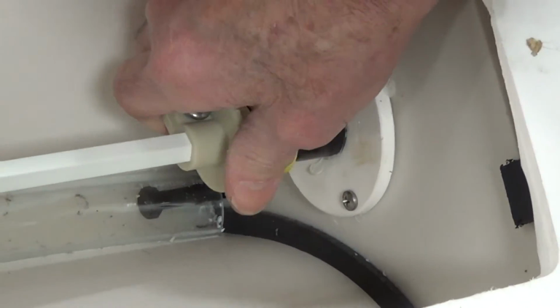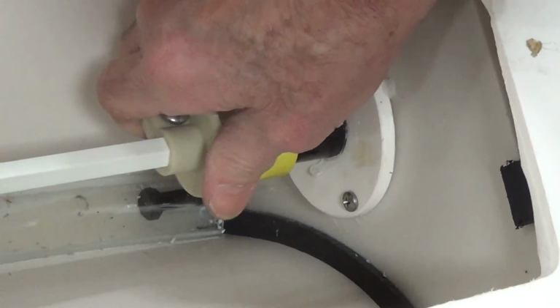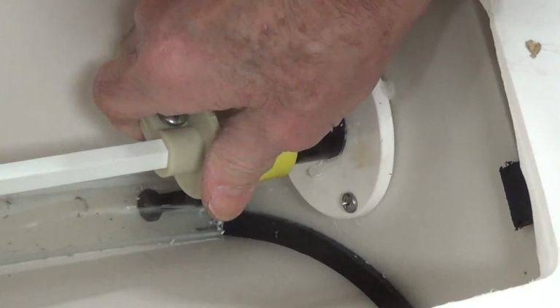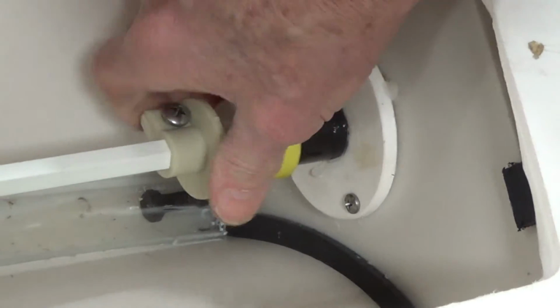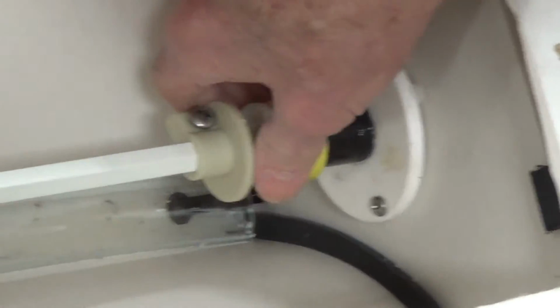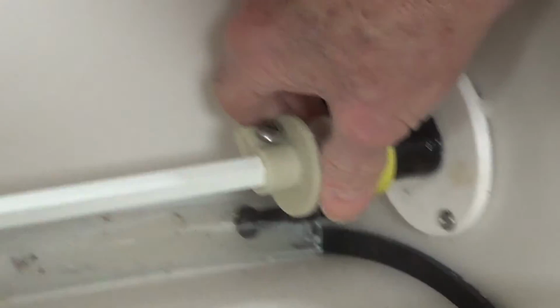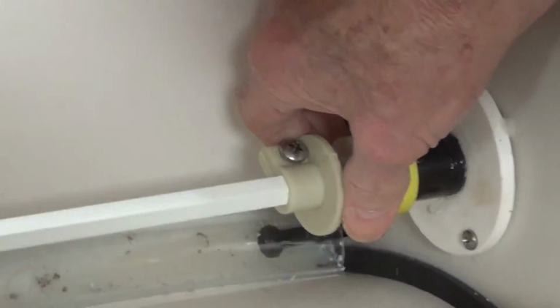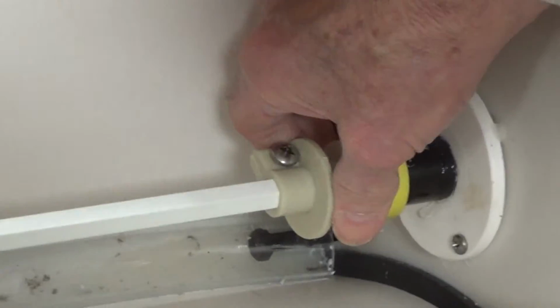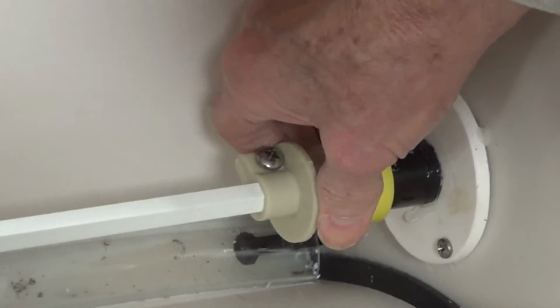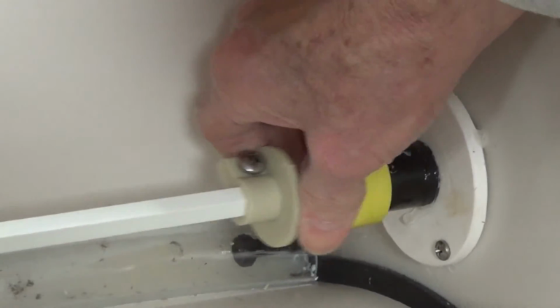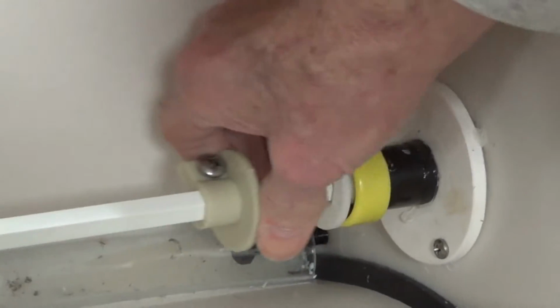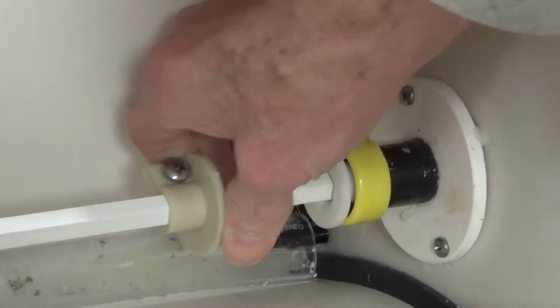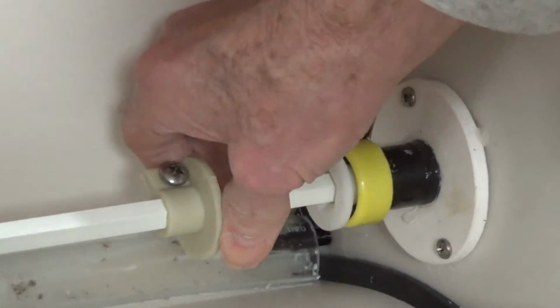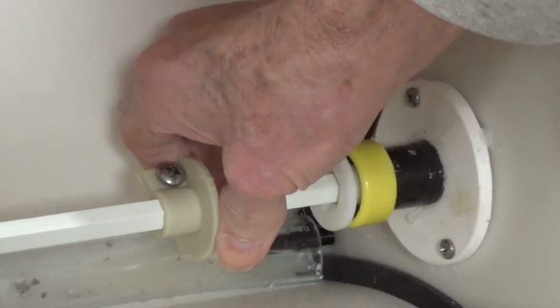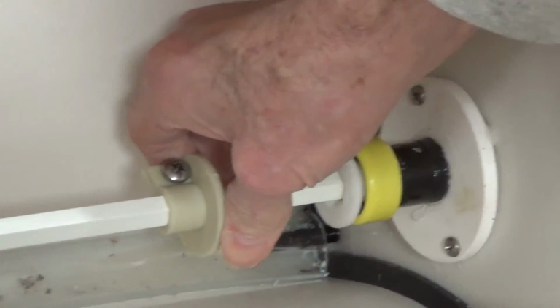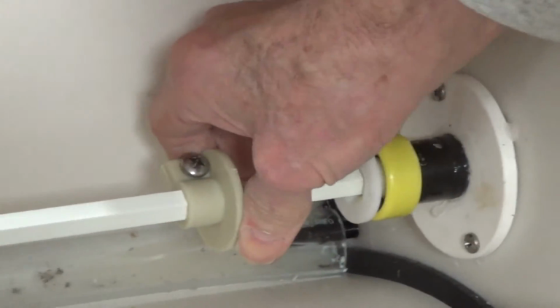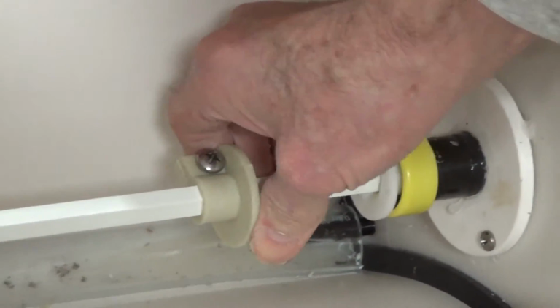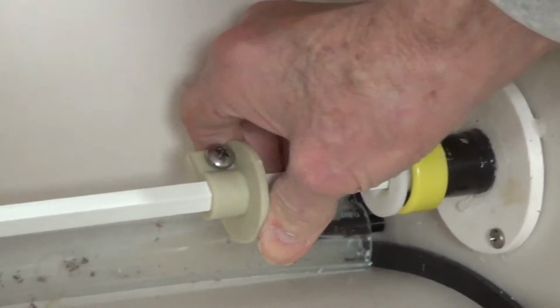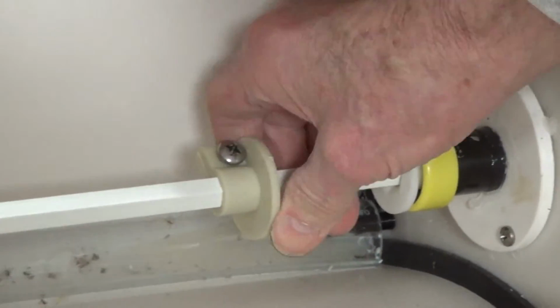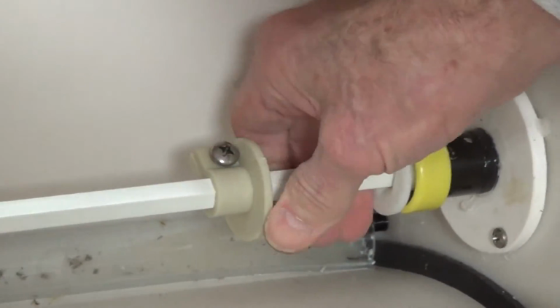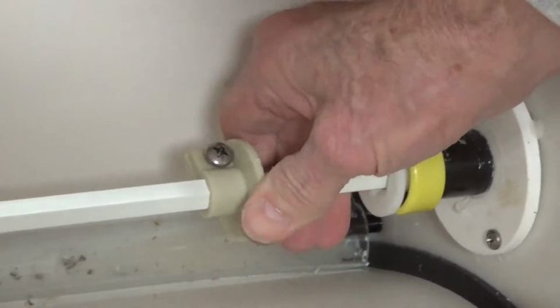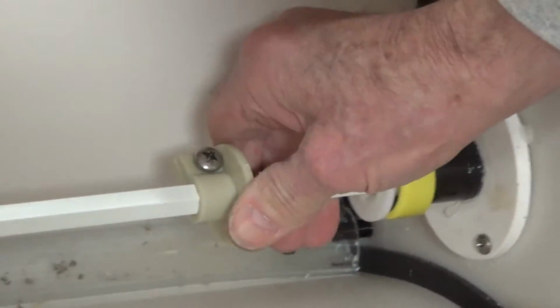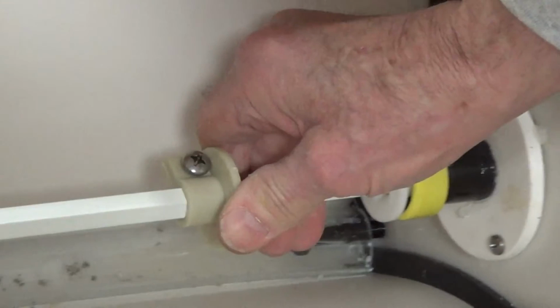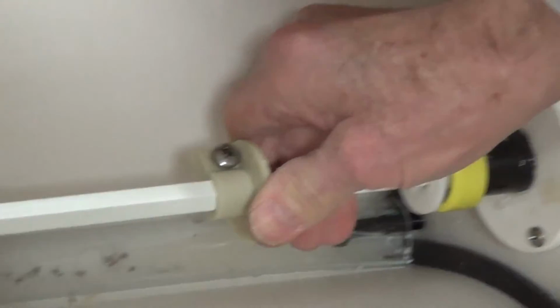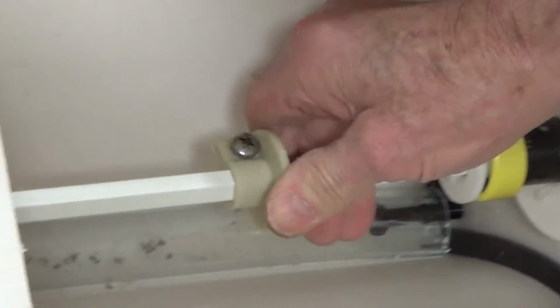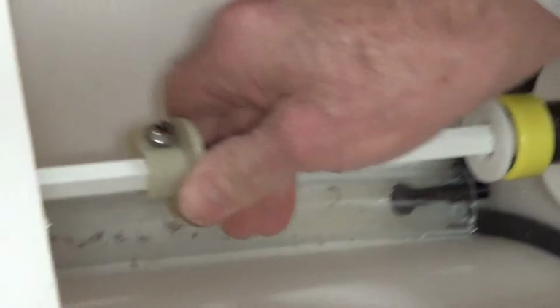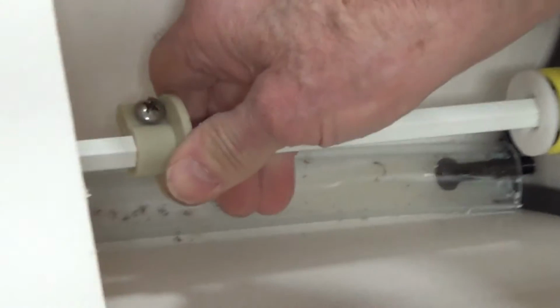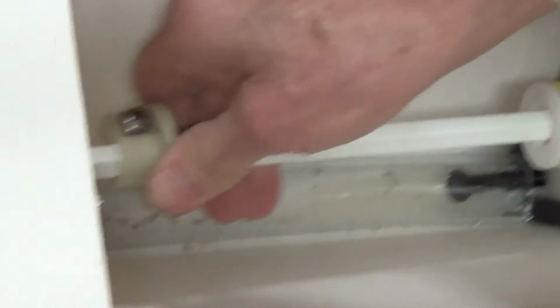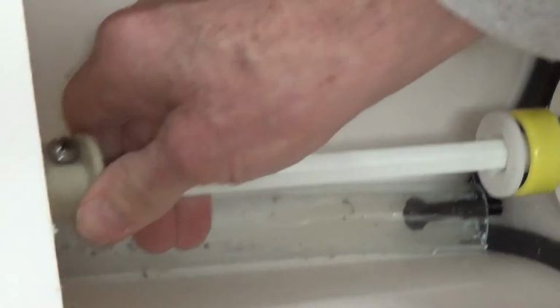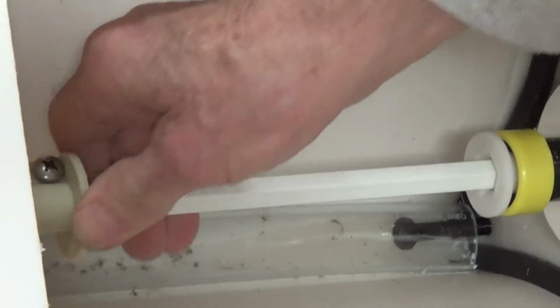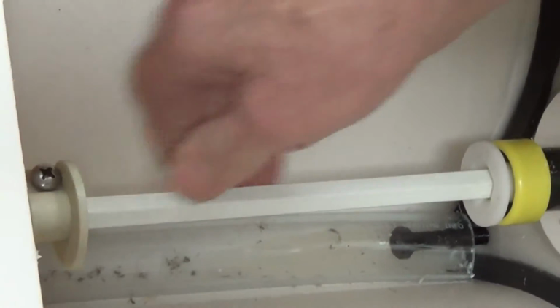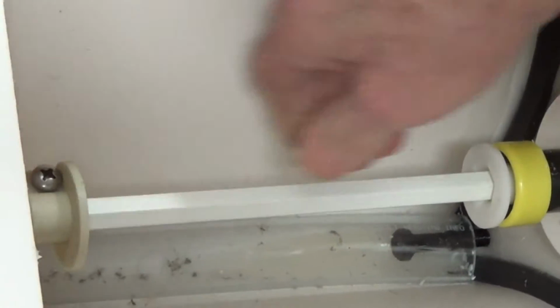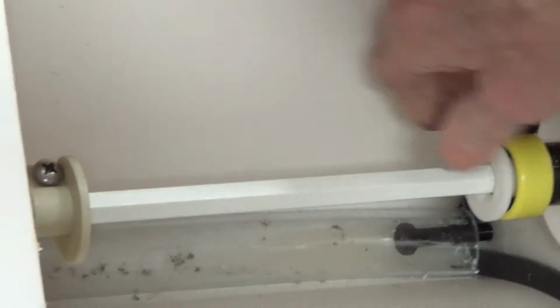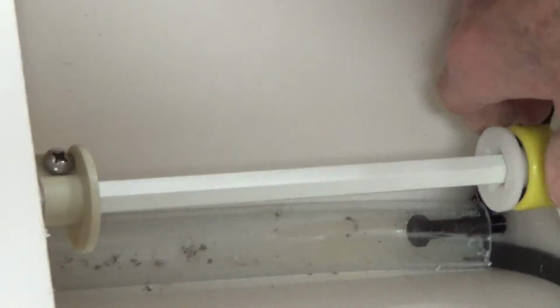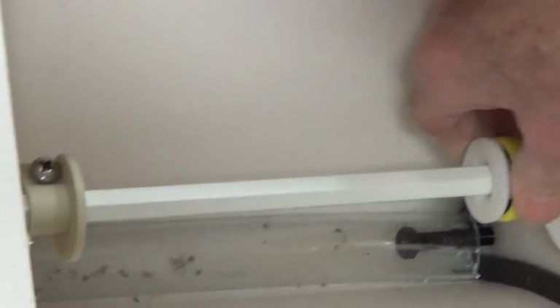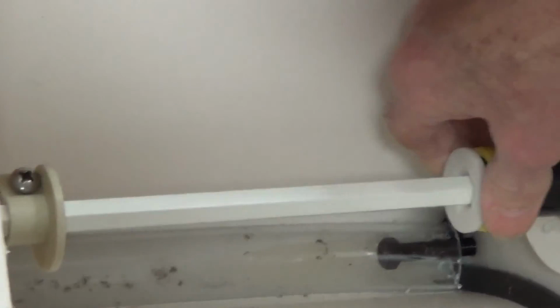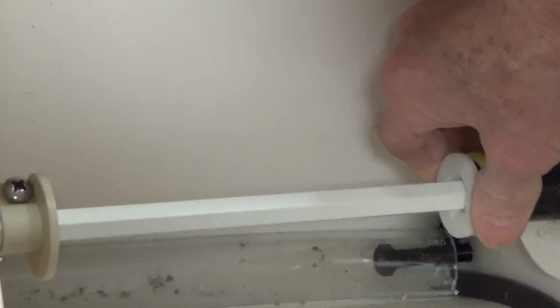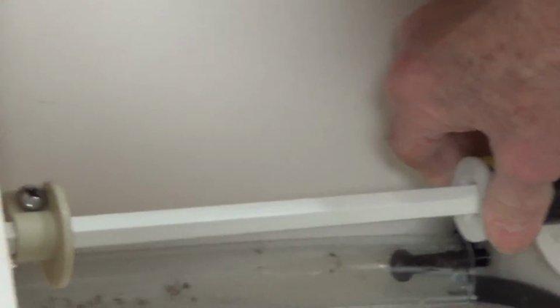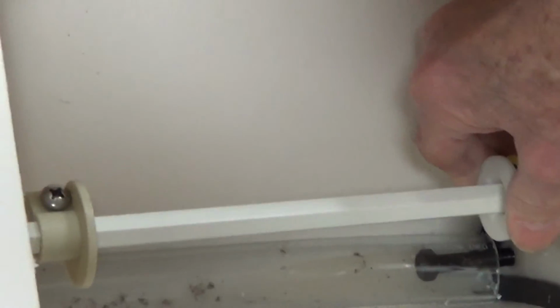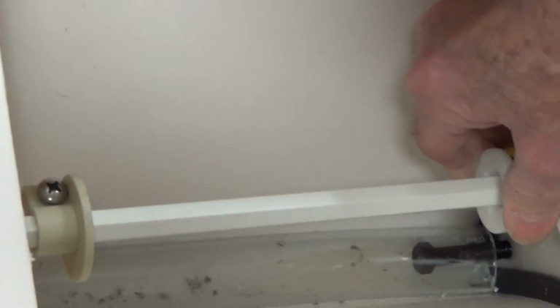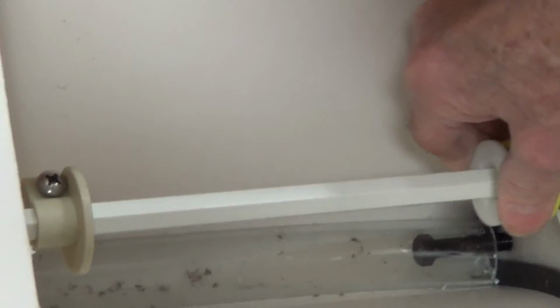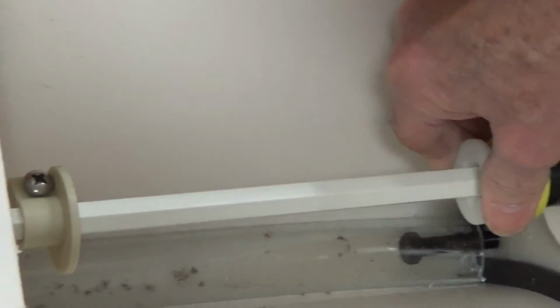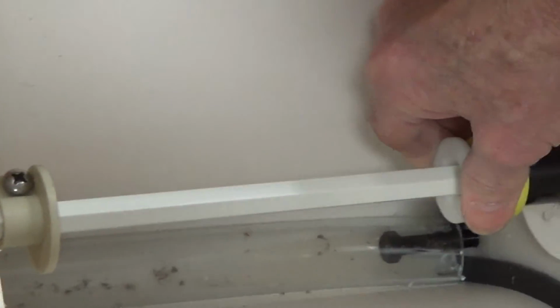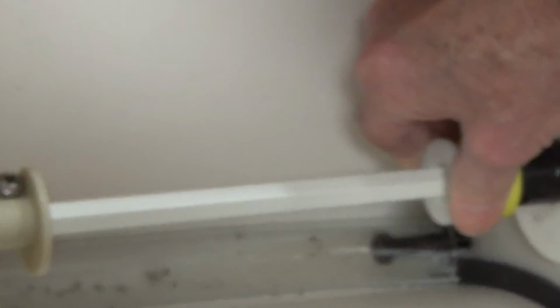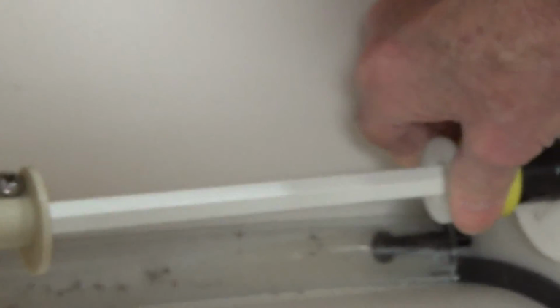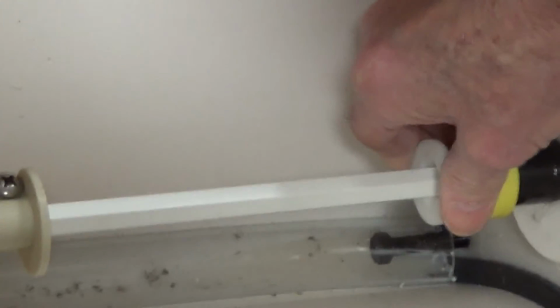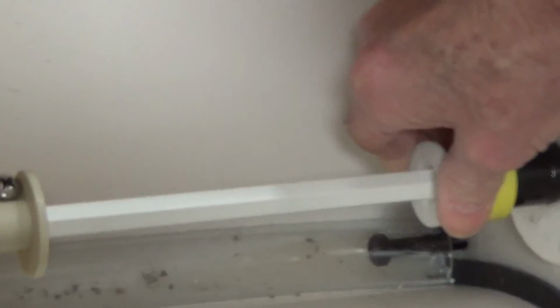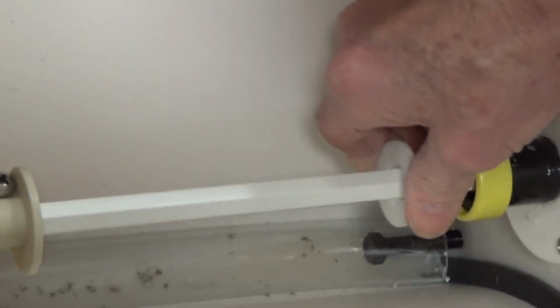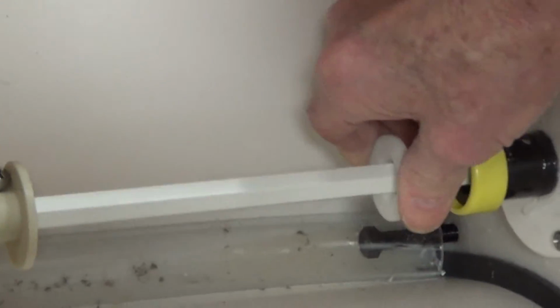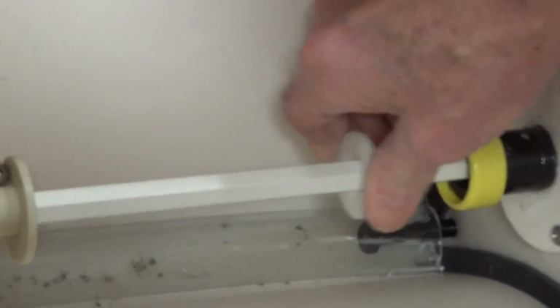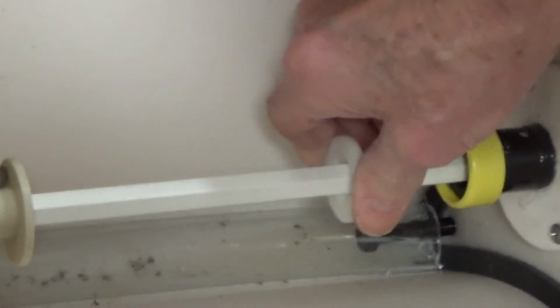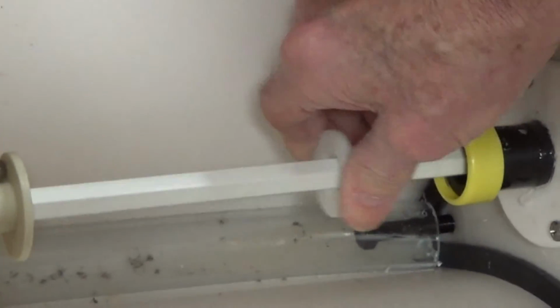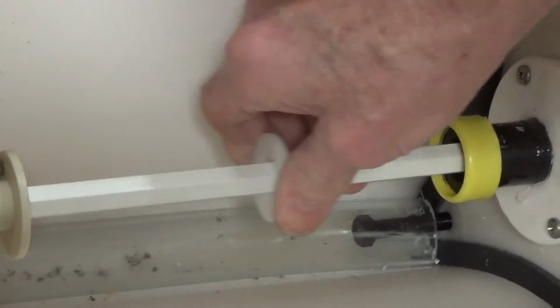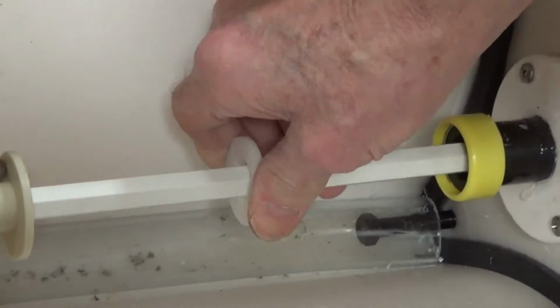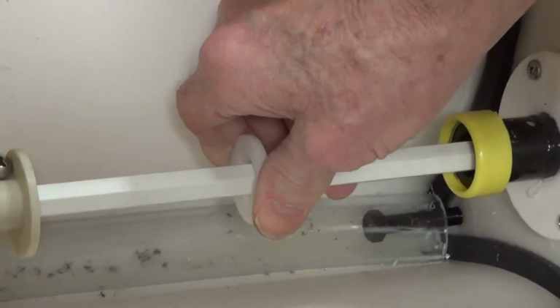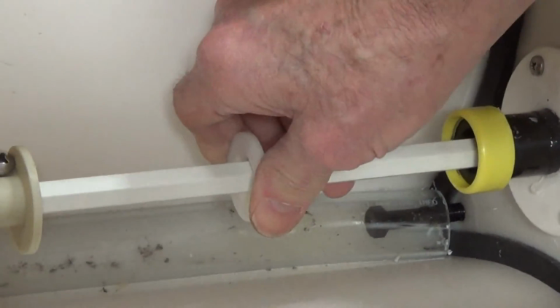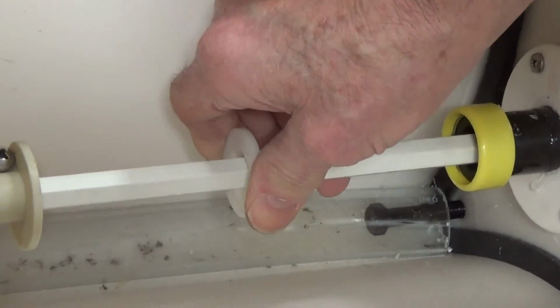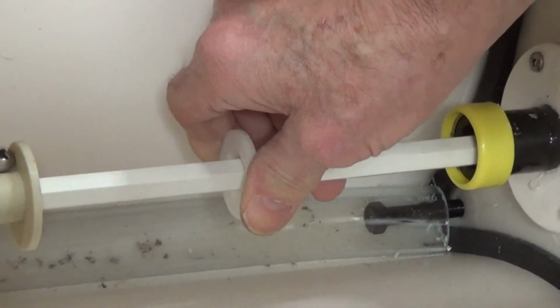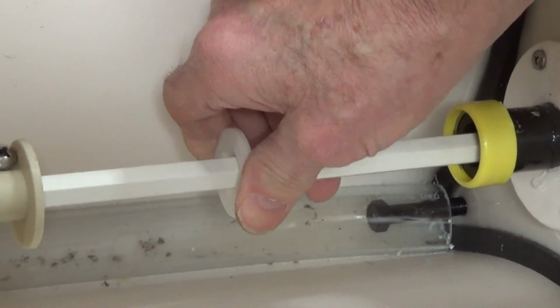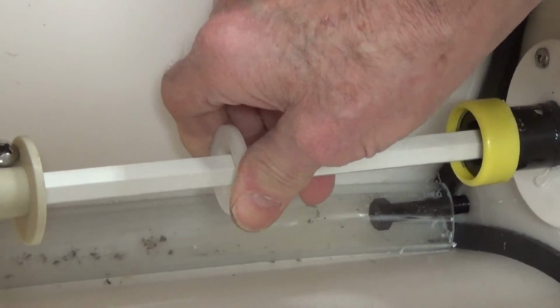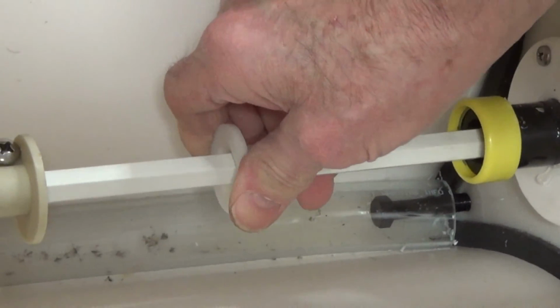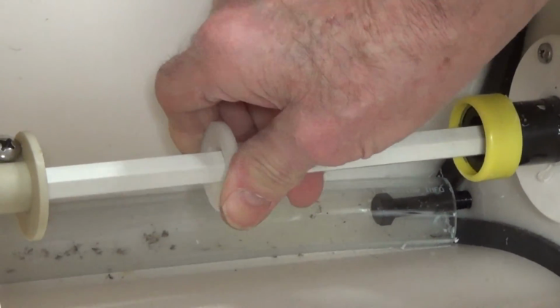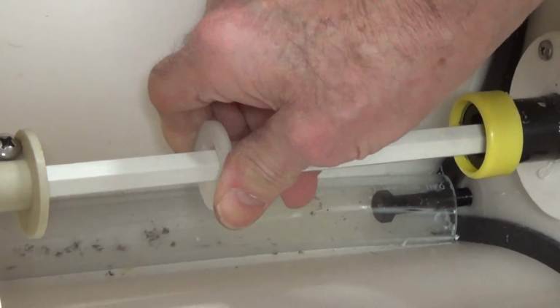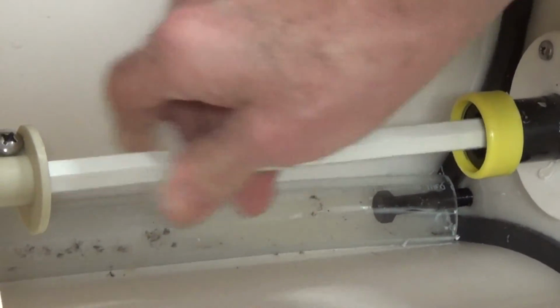In loosening it, it allows this clamp to slide on the shaft, and you take this bushing out as well.